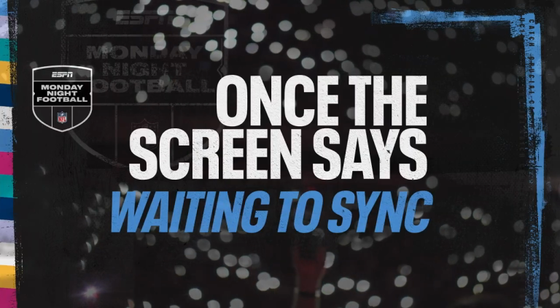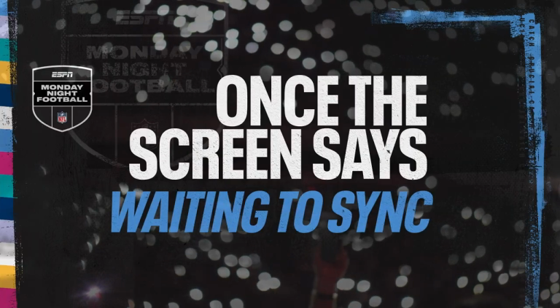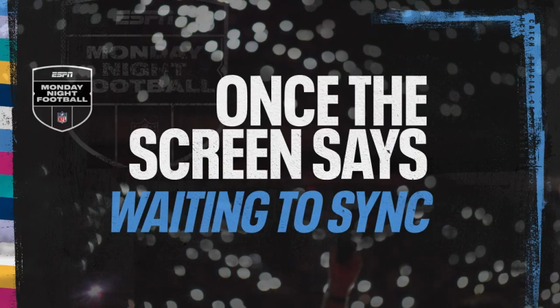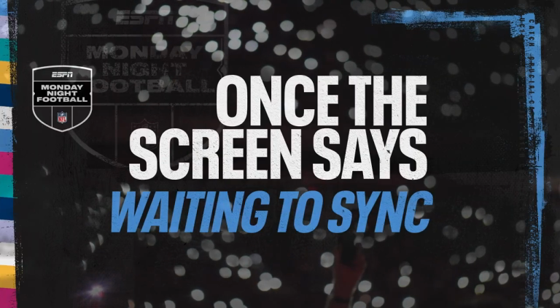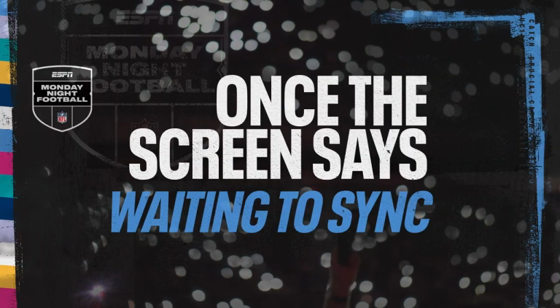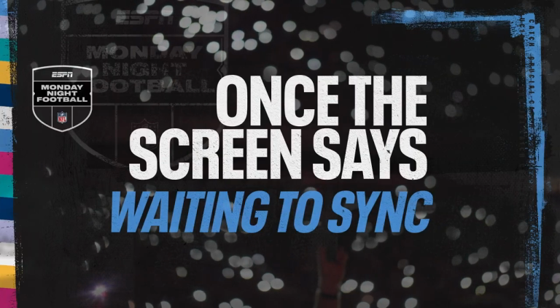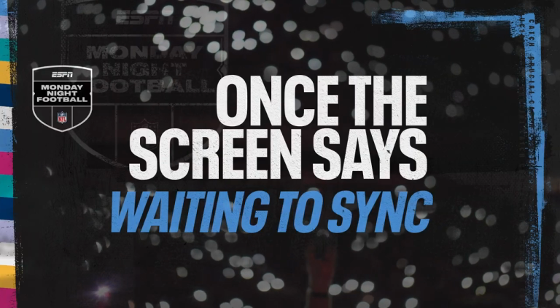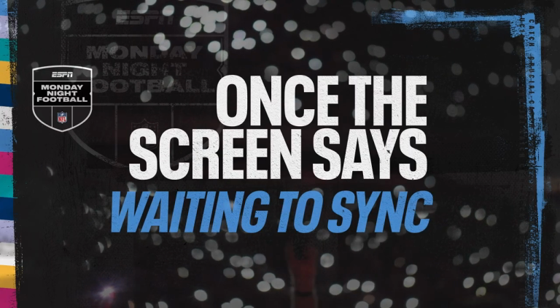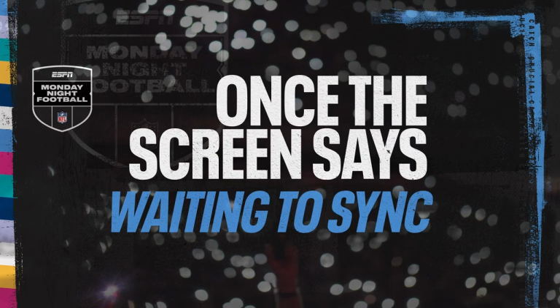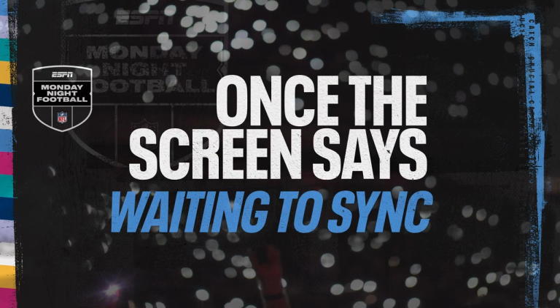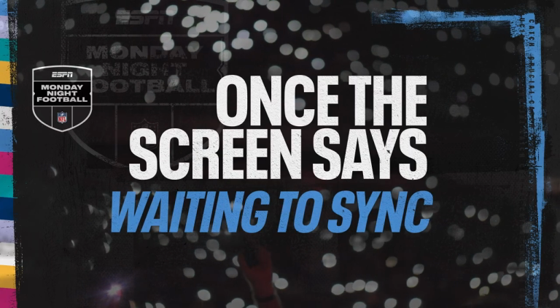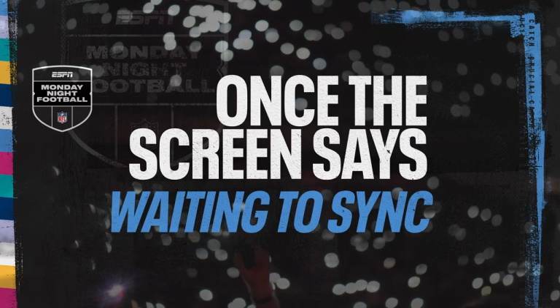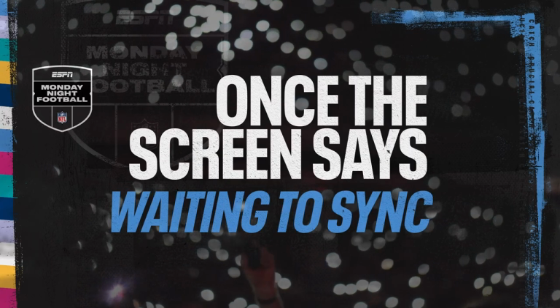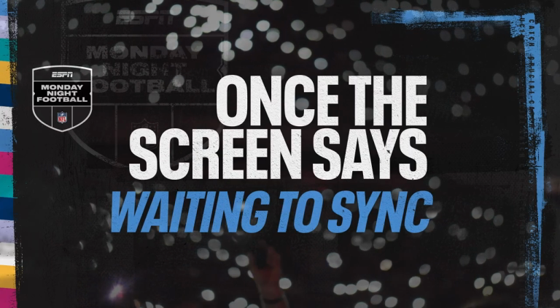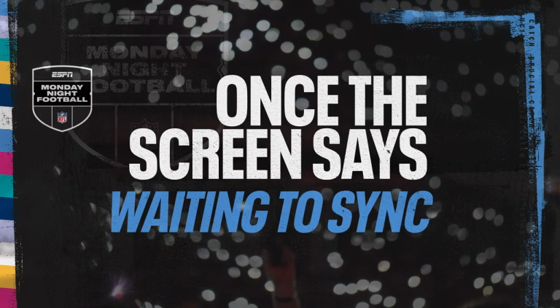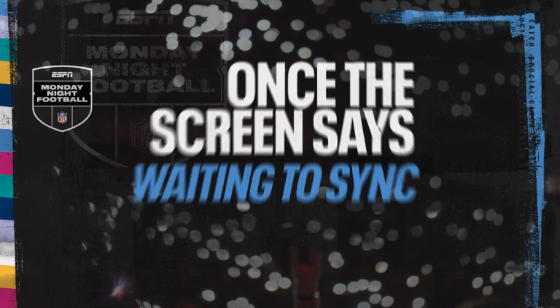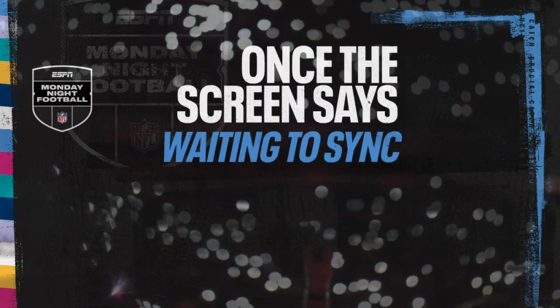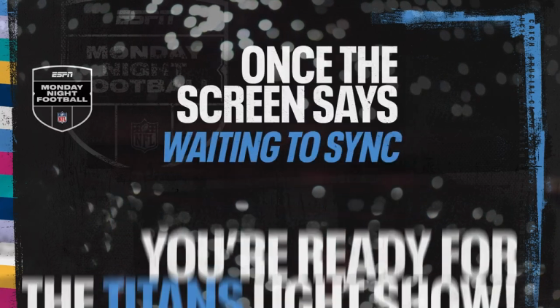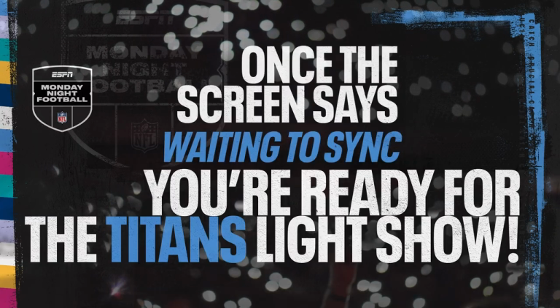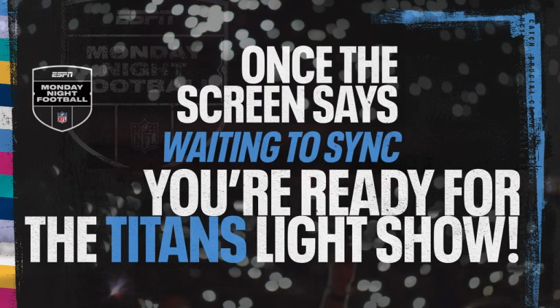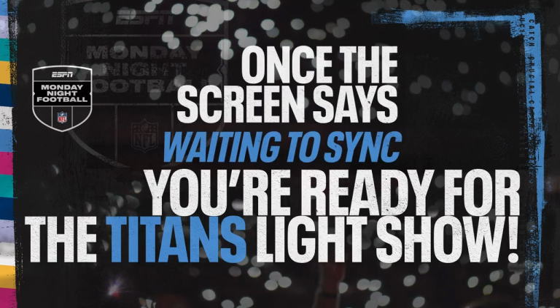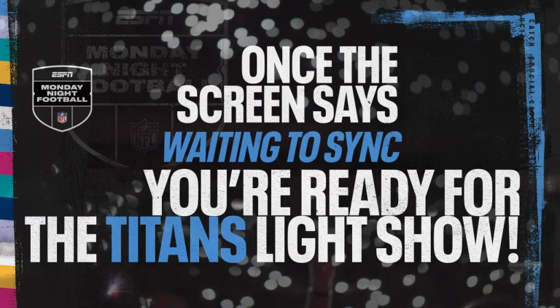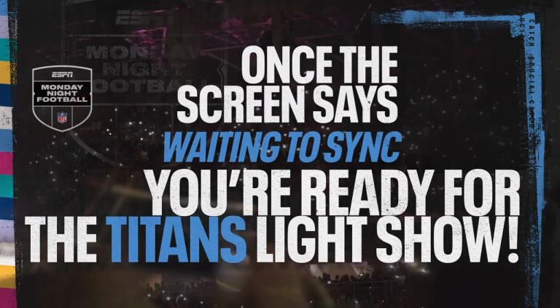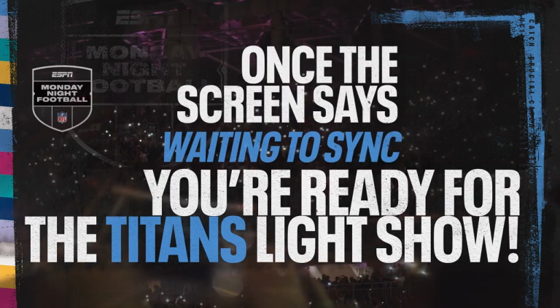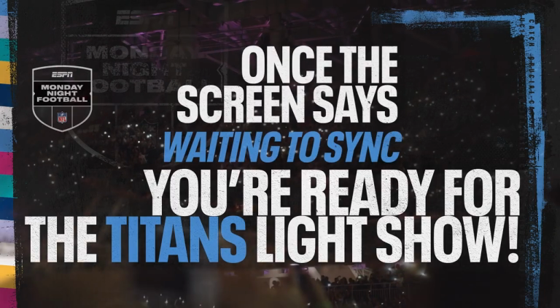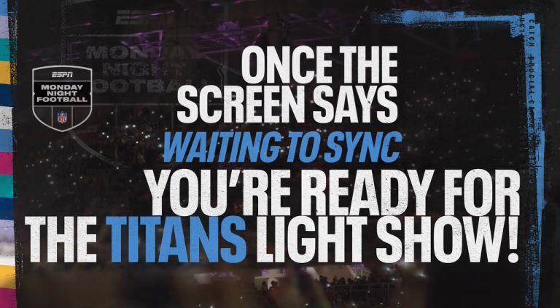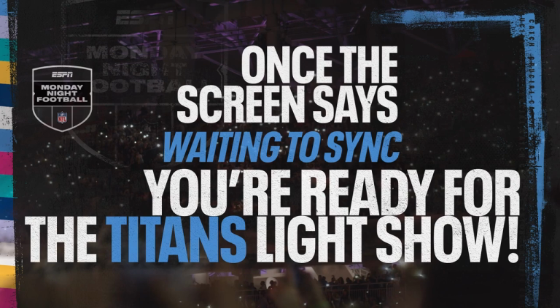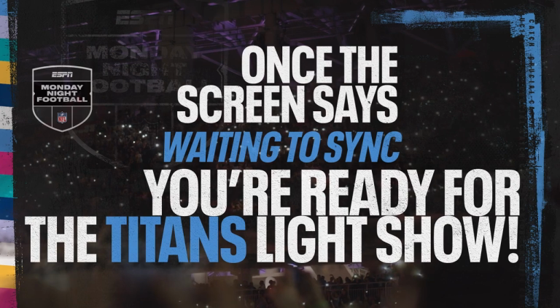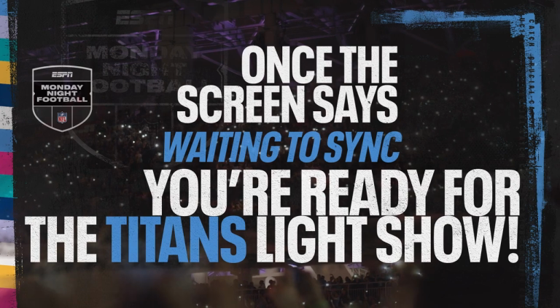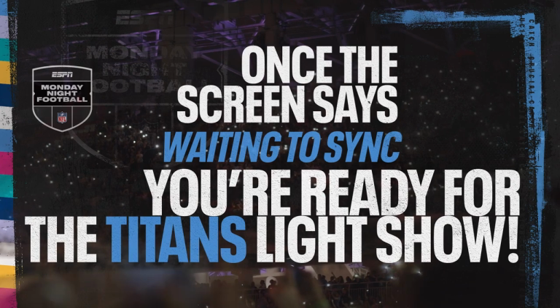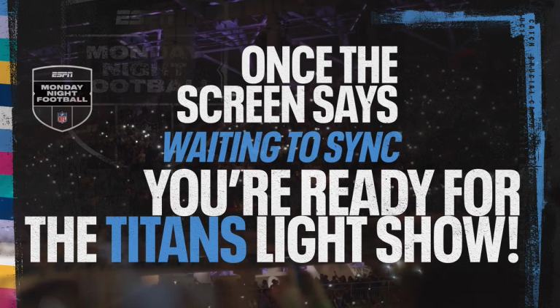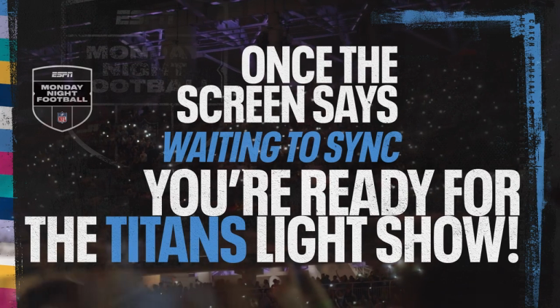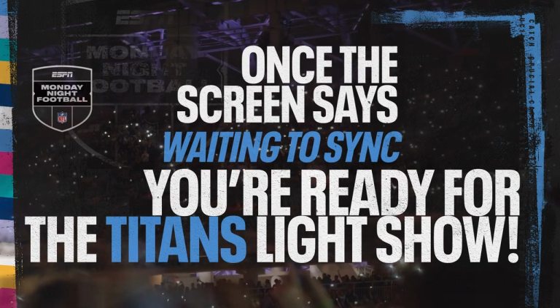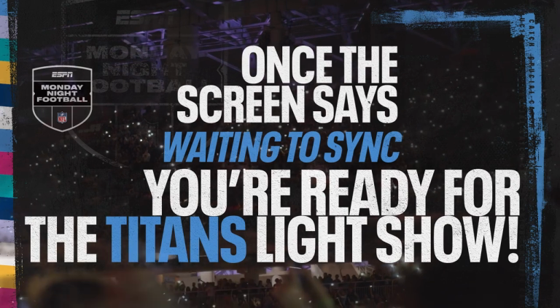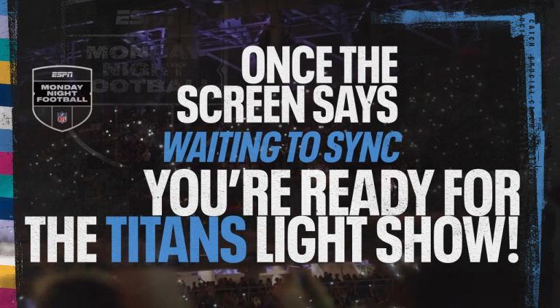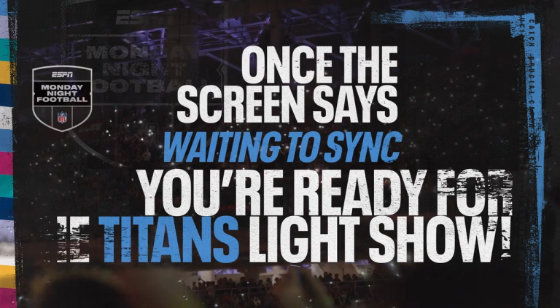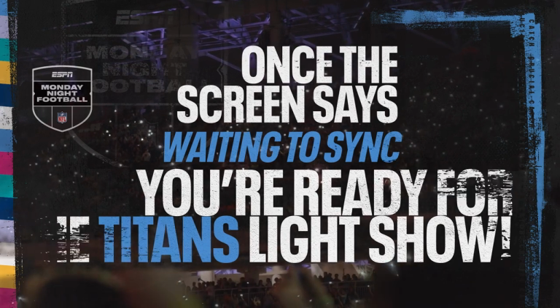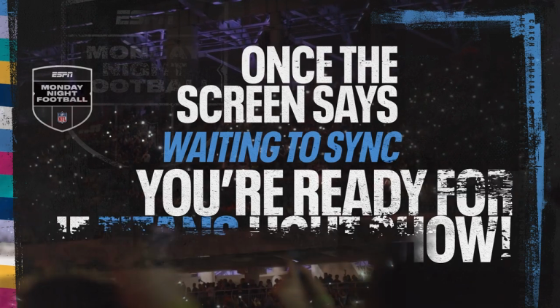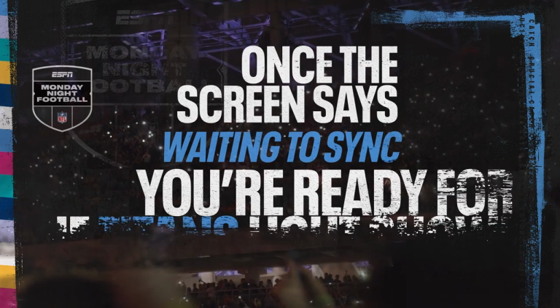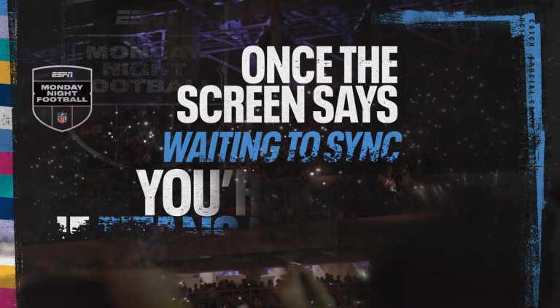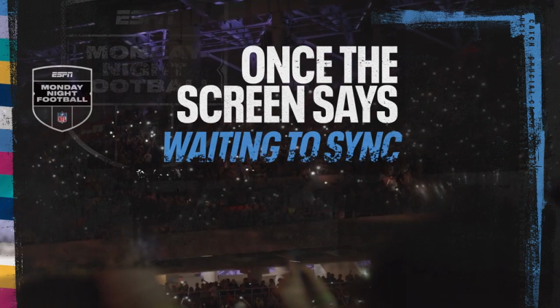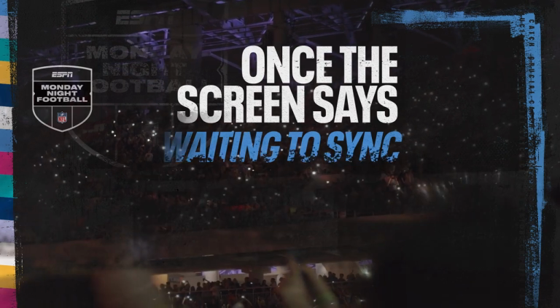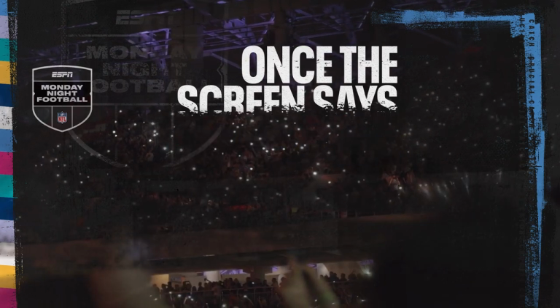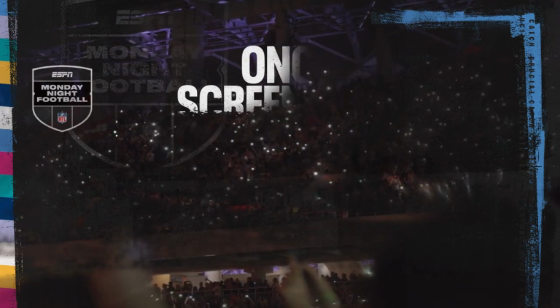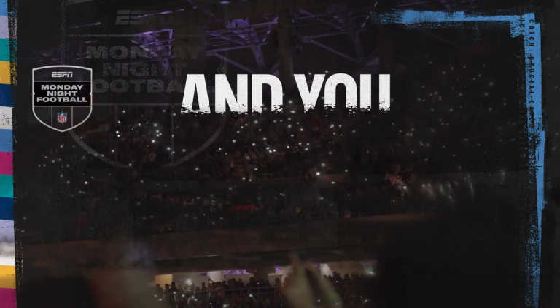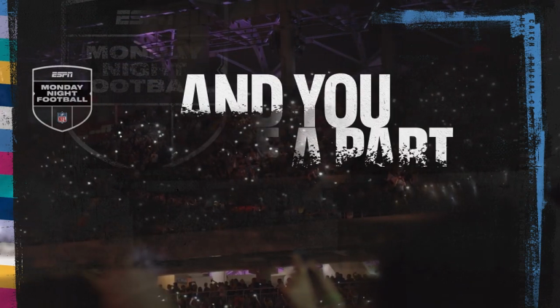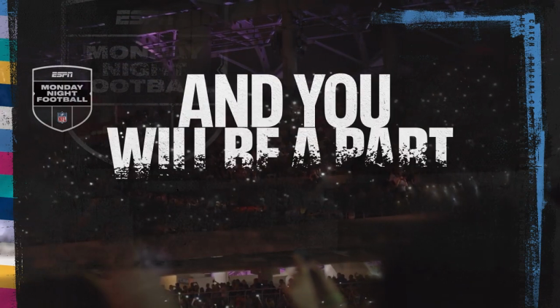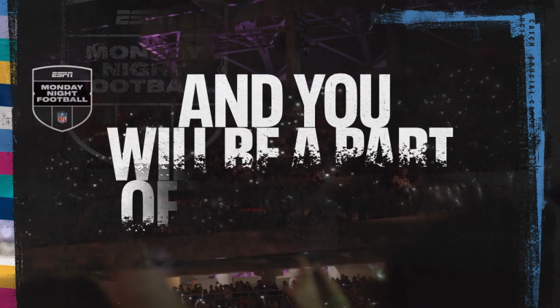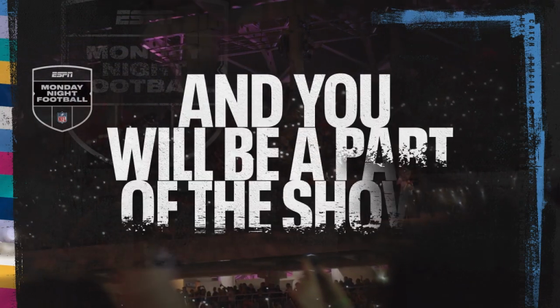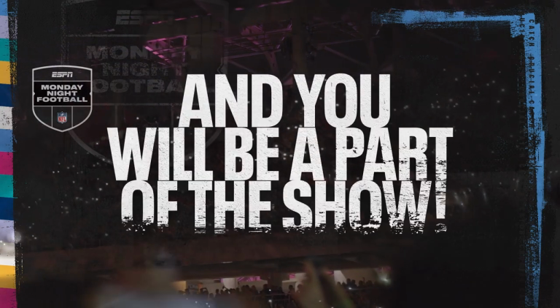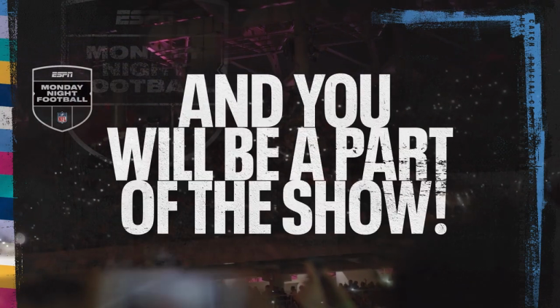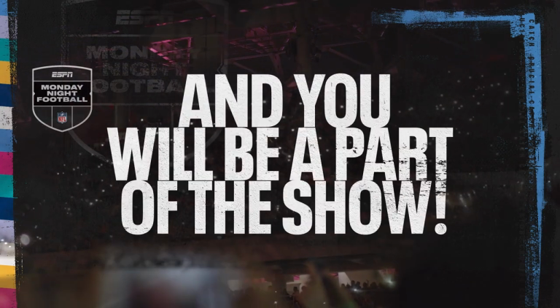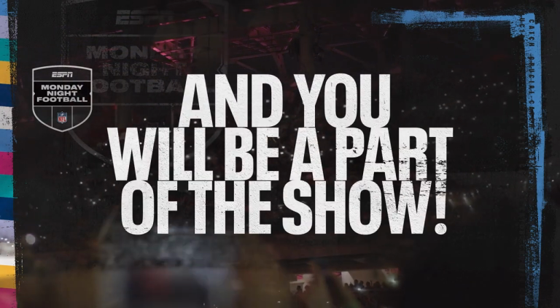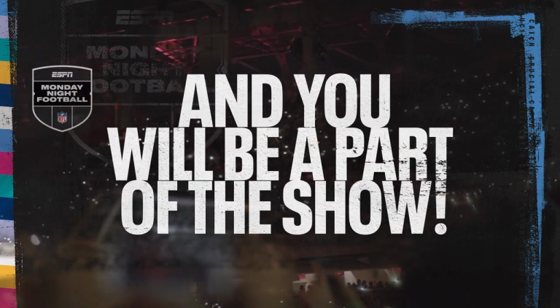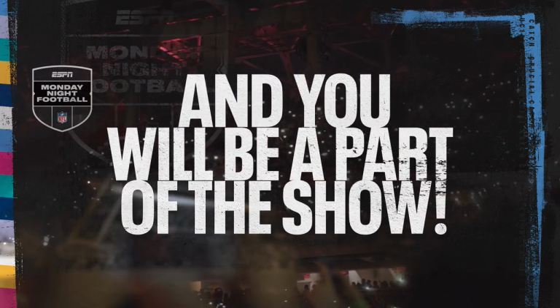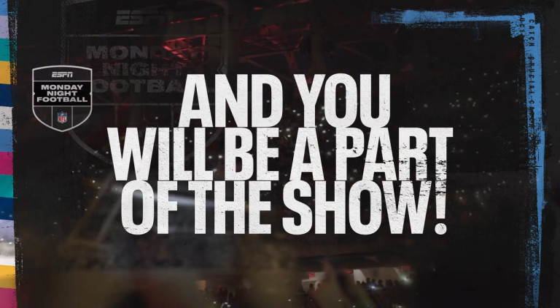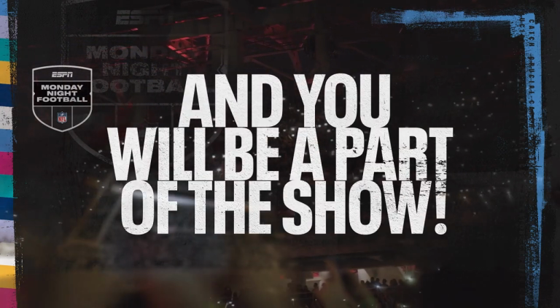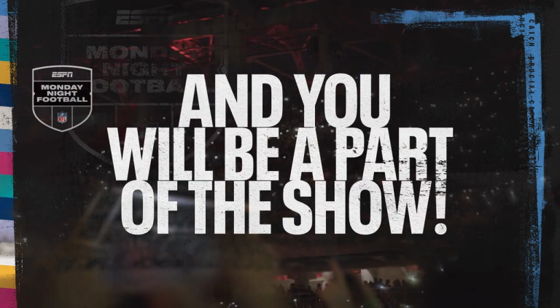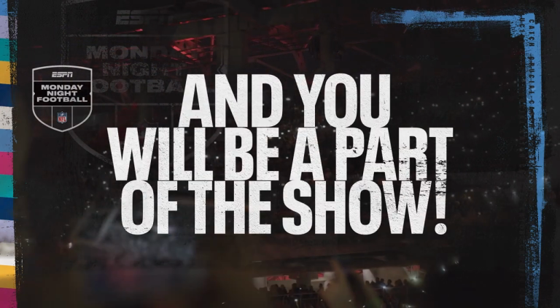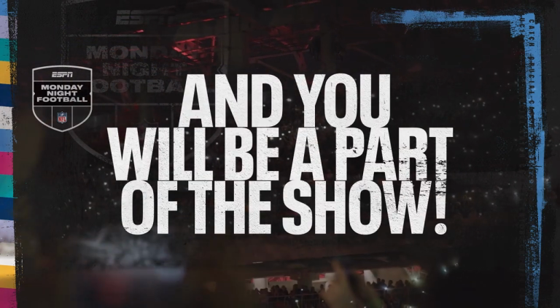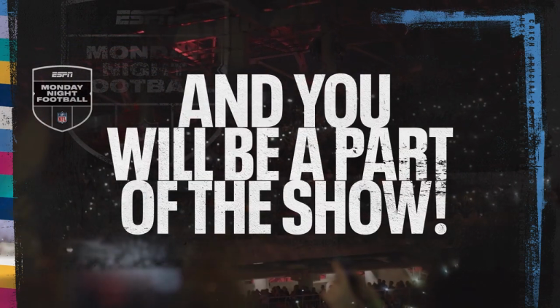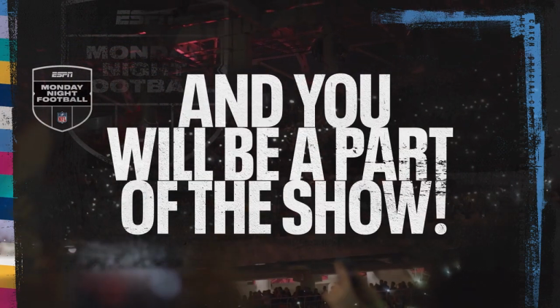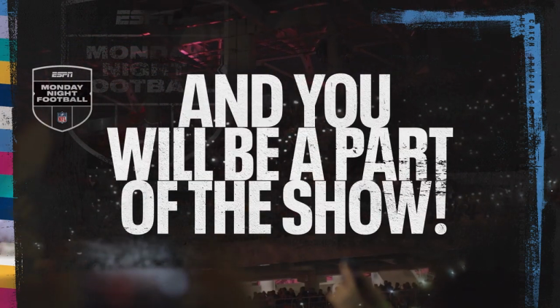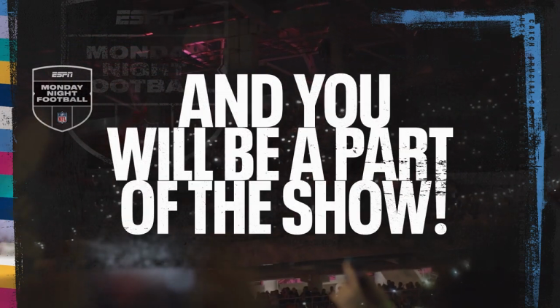Once the screen says waiting to sync, you're ready for the Titans Light Show. So hold your phone up and you will be a part of the show.